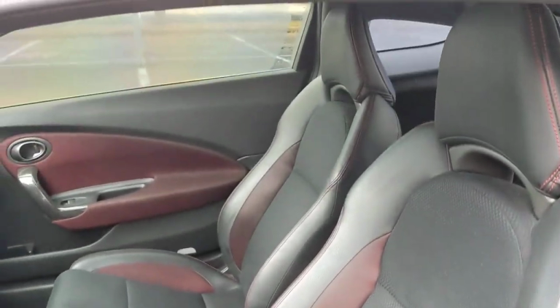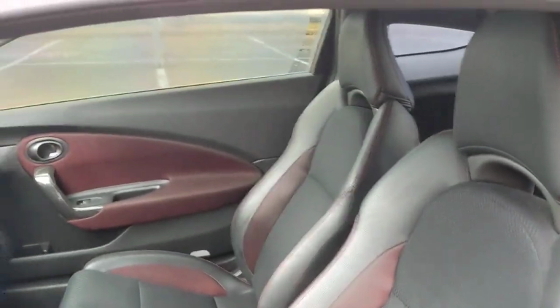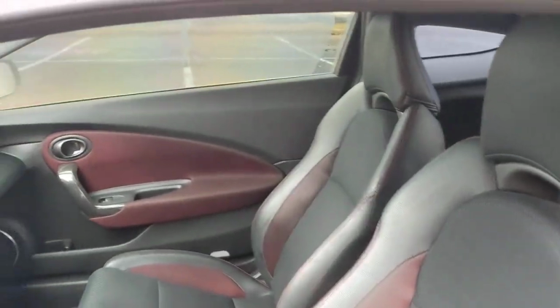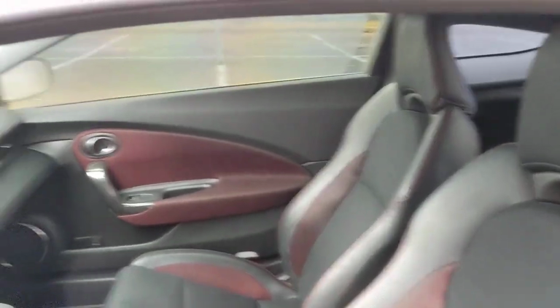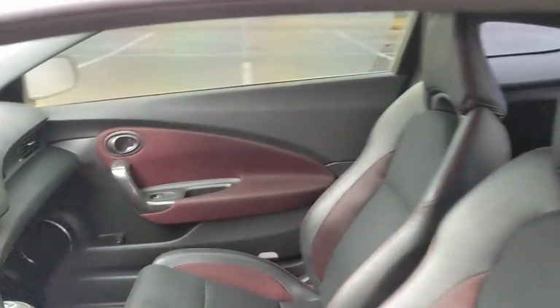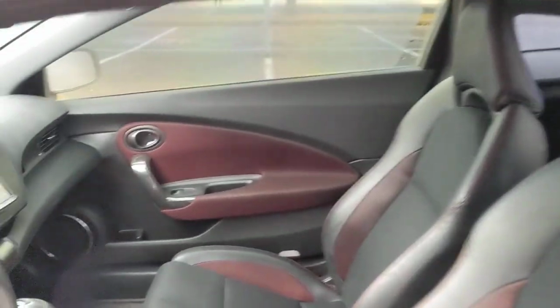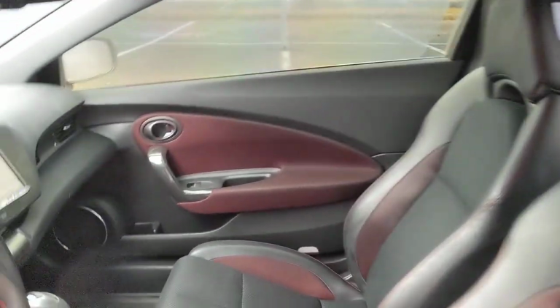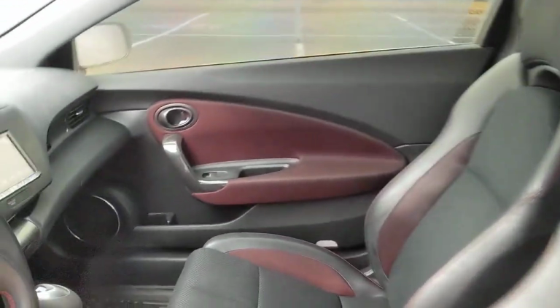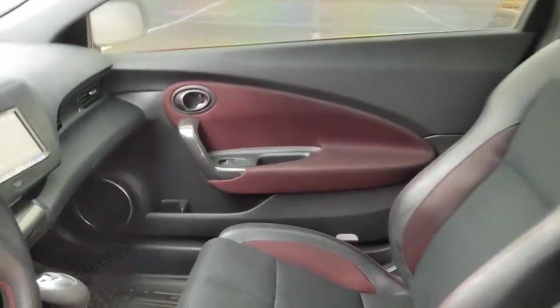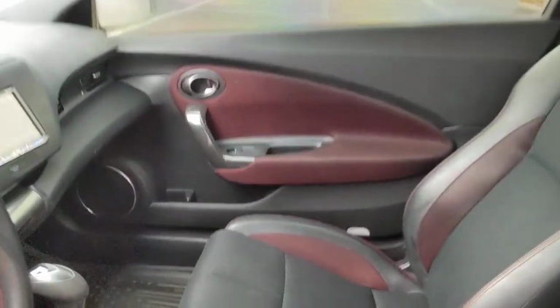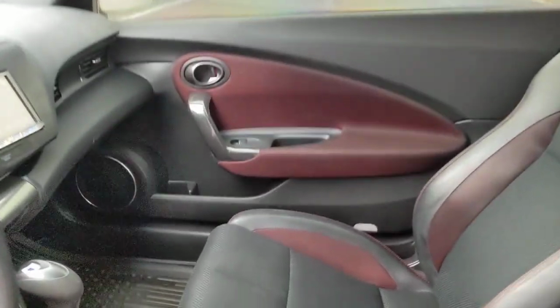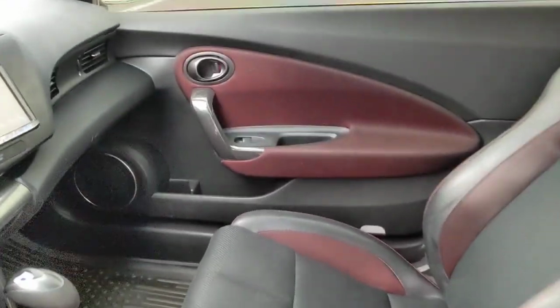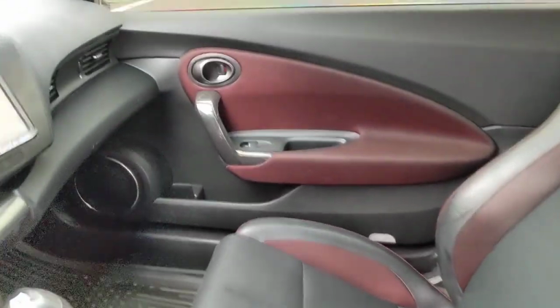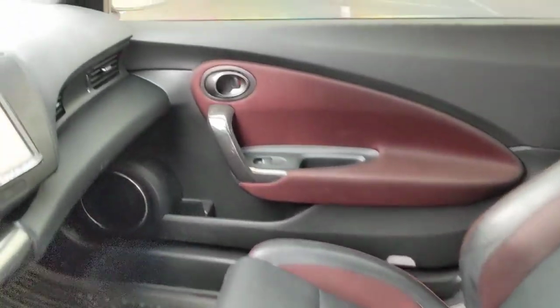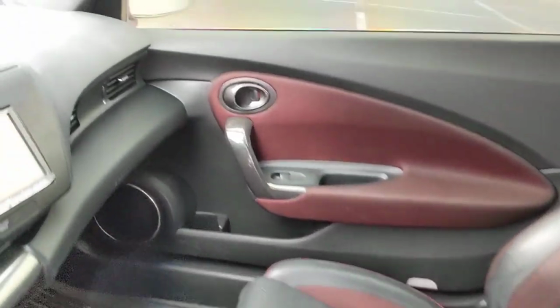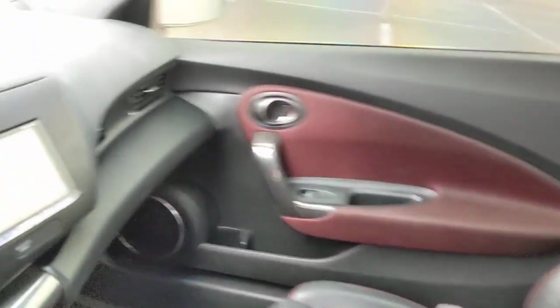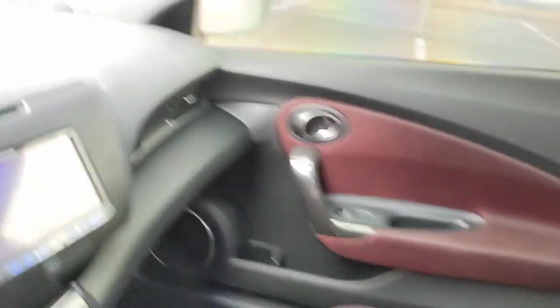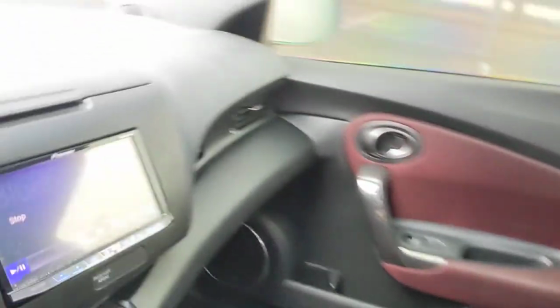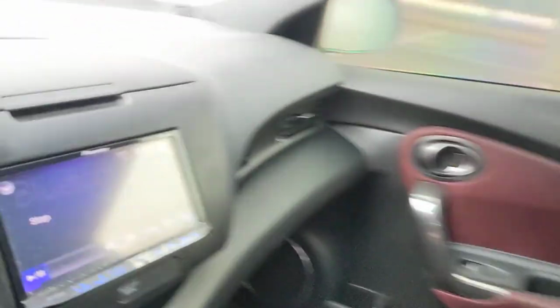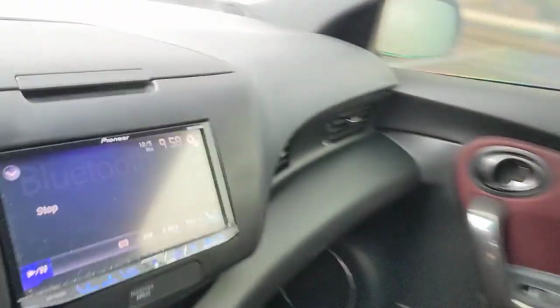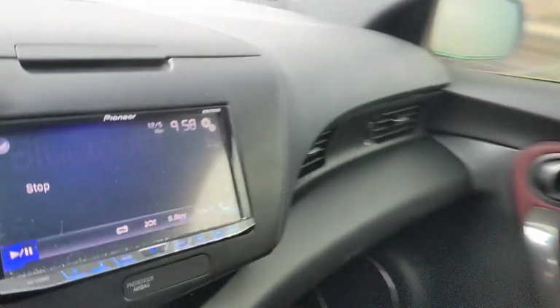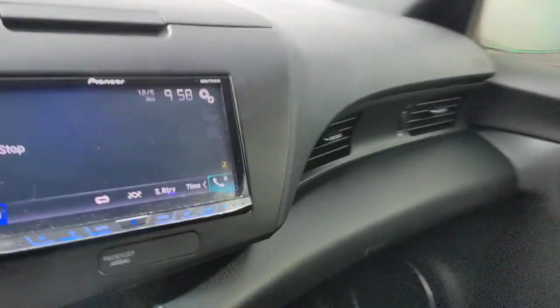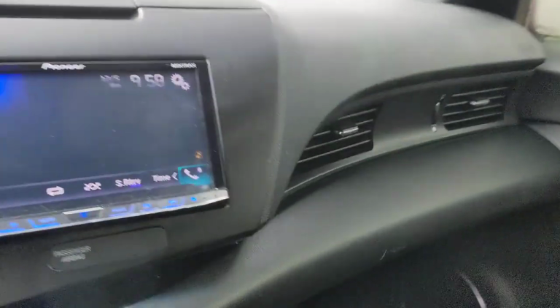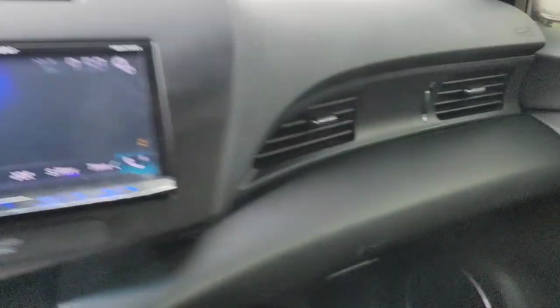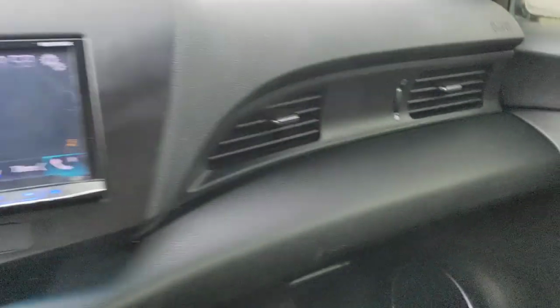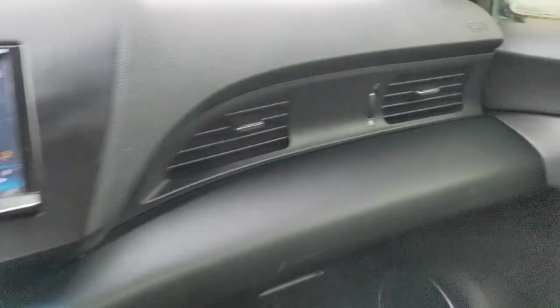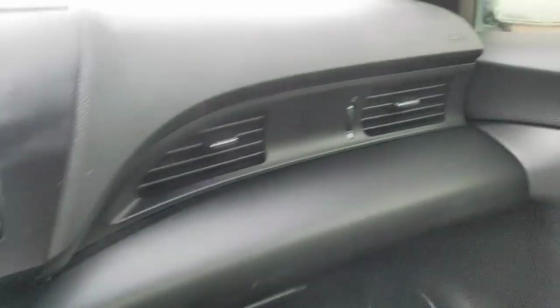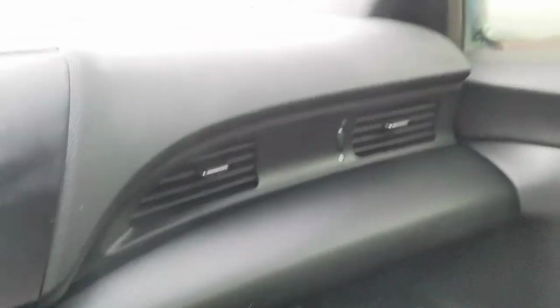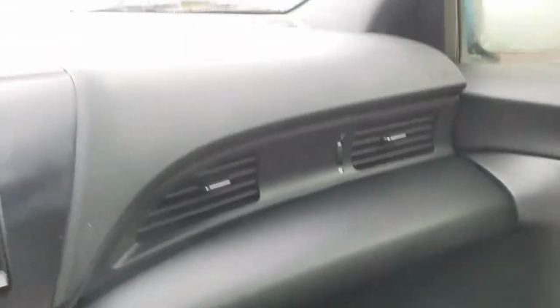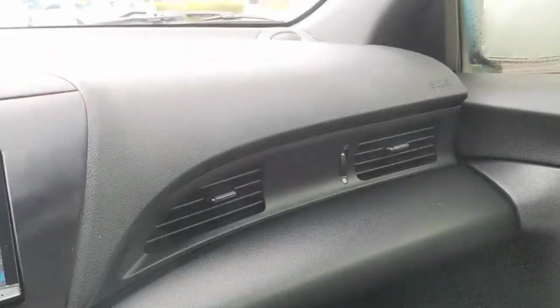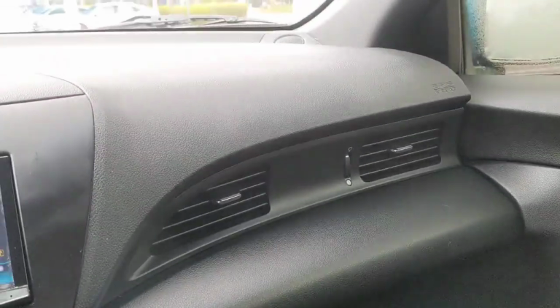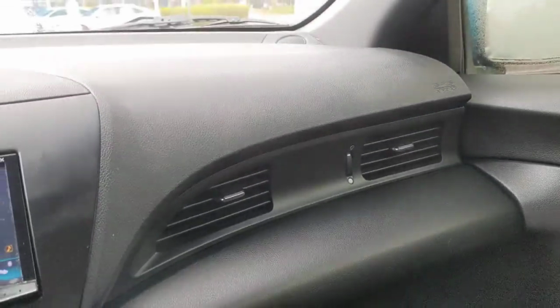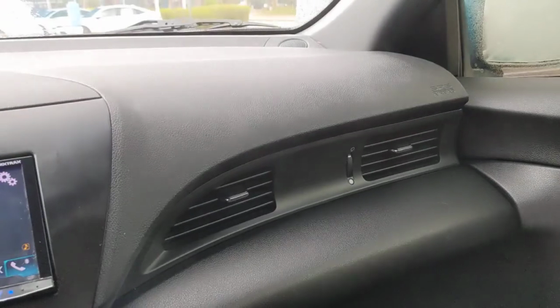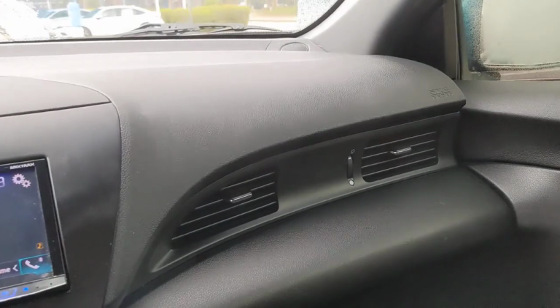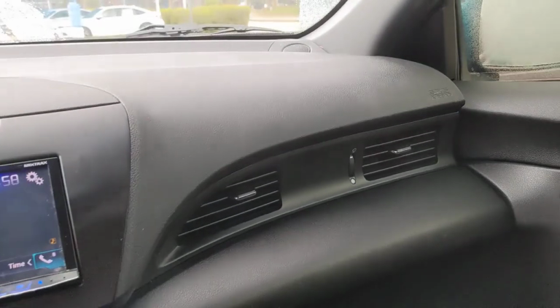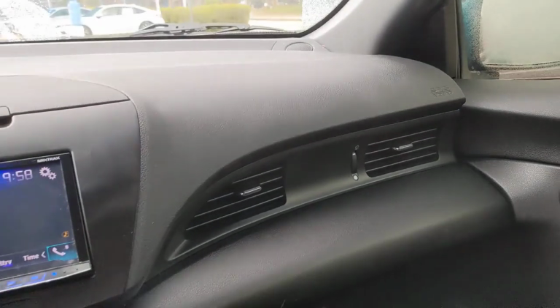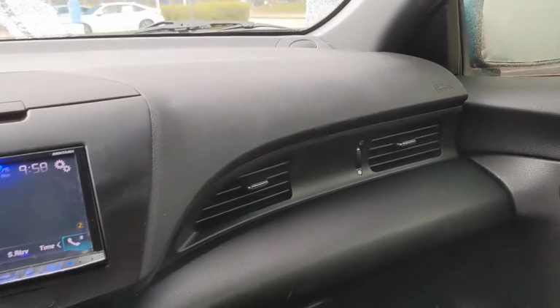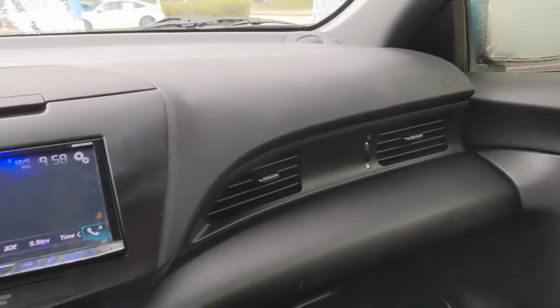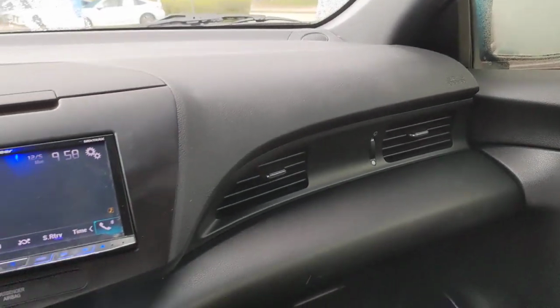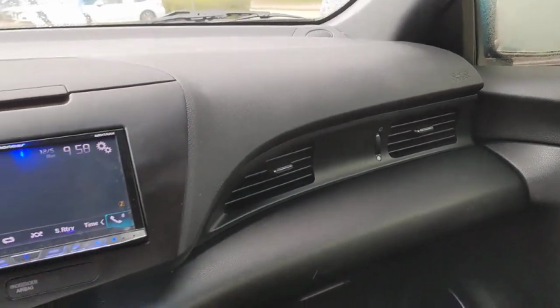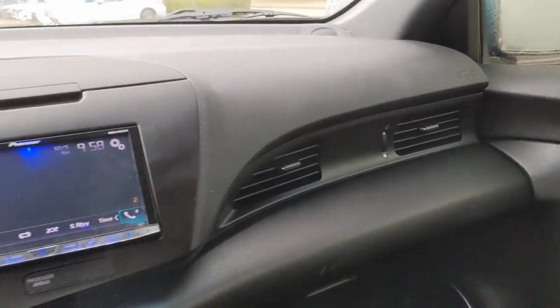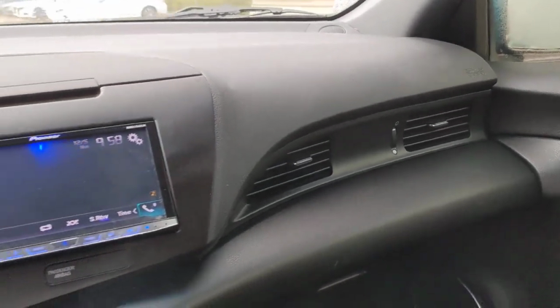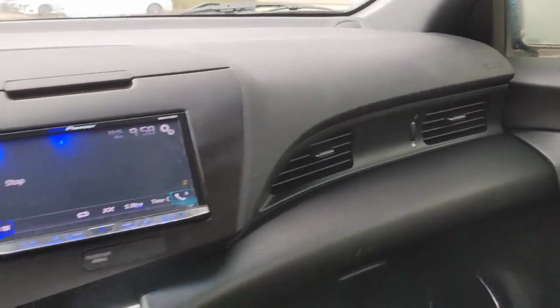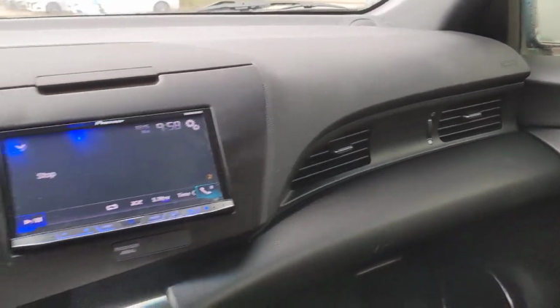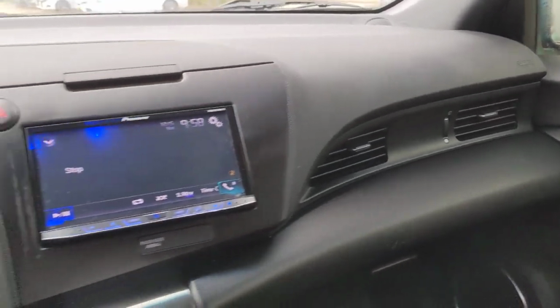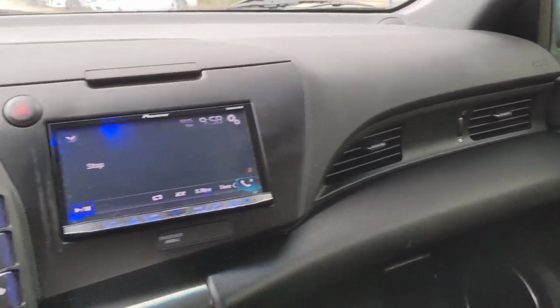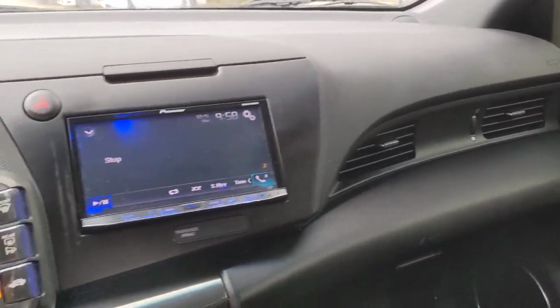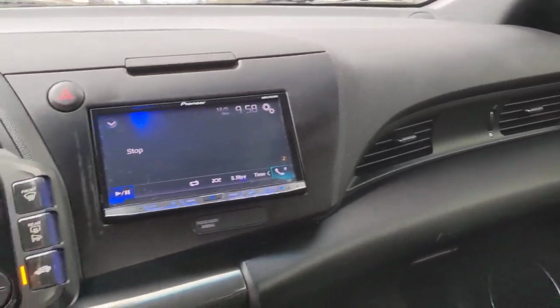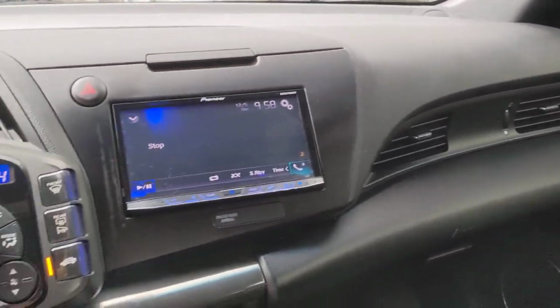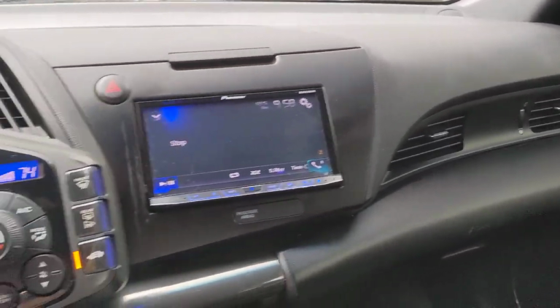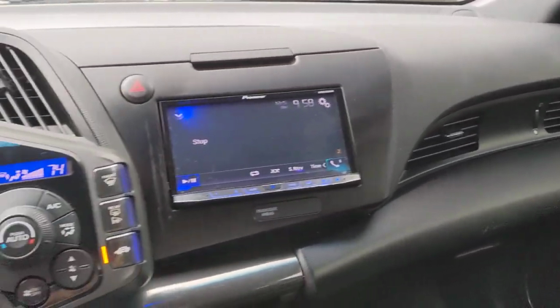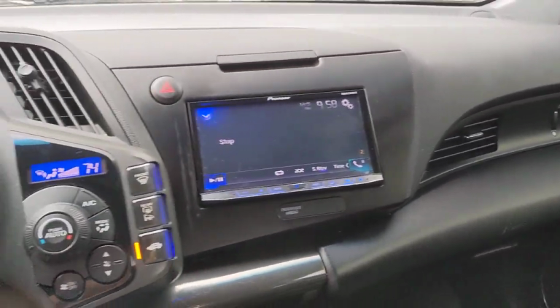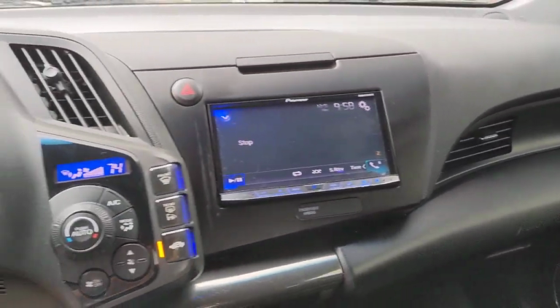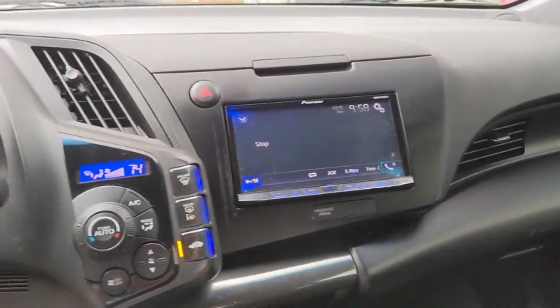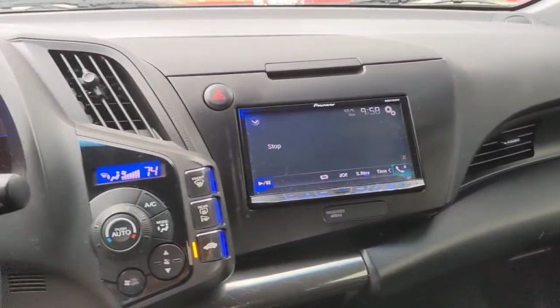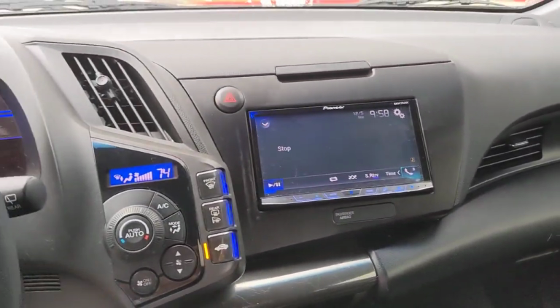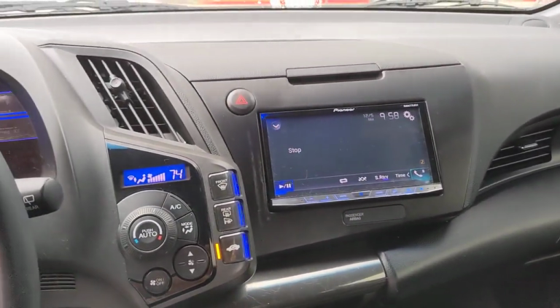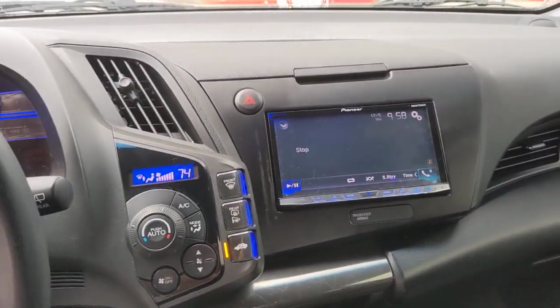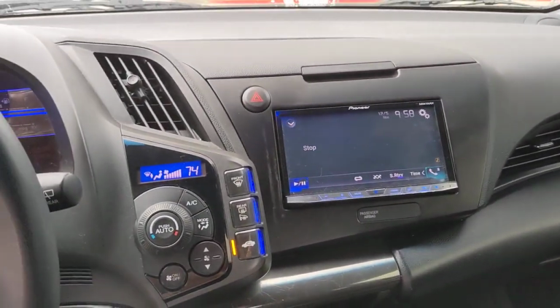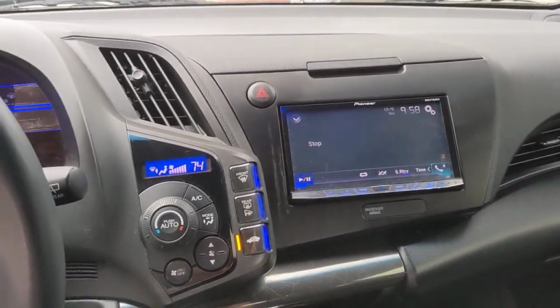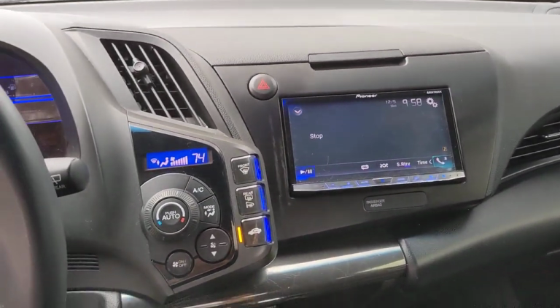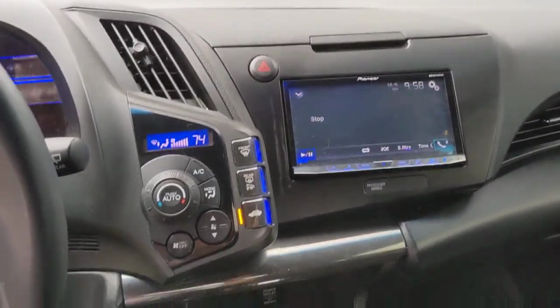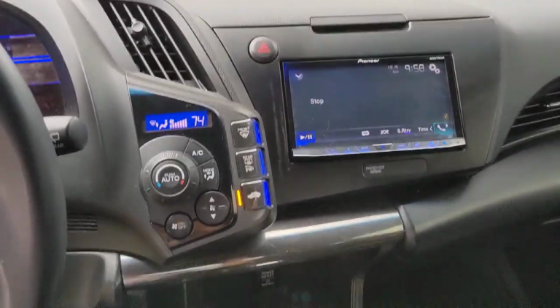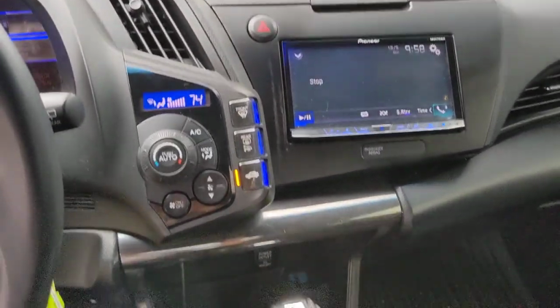Feel the refreshing energy of this zesty CR-Z. Come in for a test drive. Our team will make it the best part of your day.